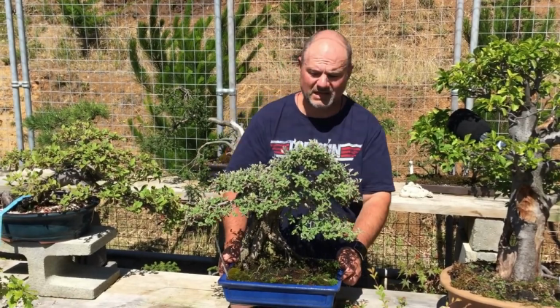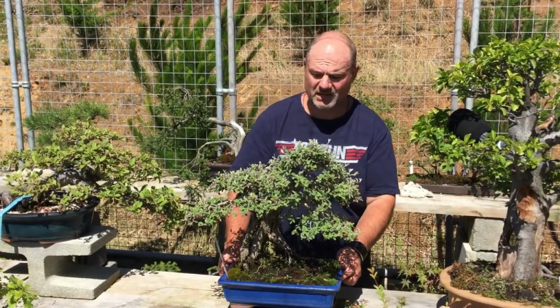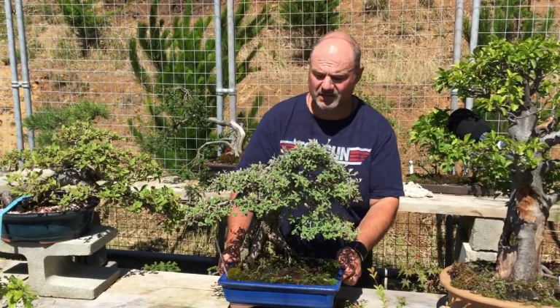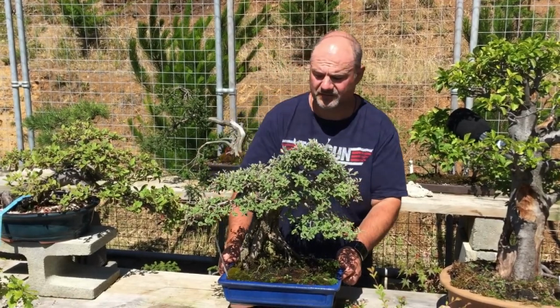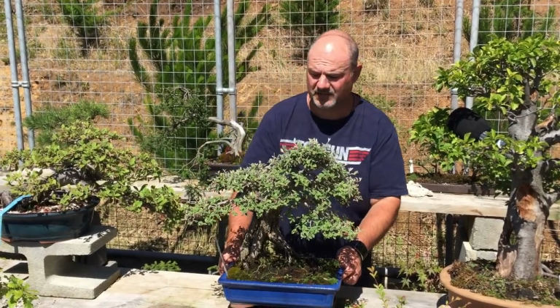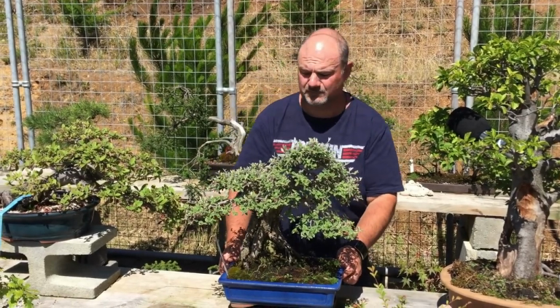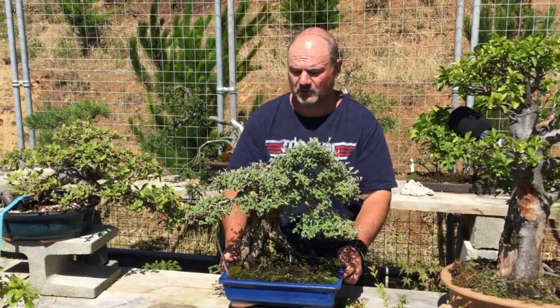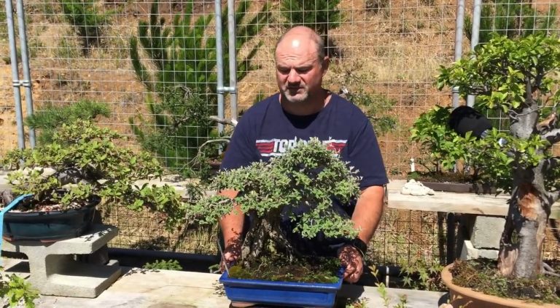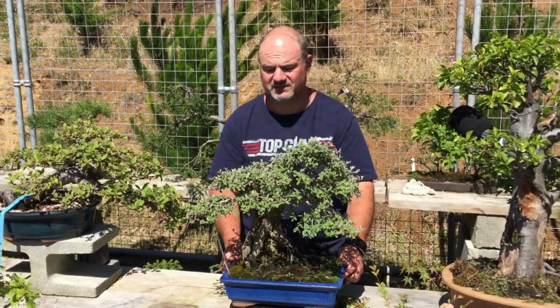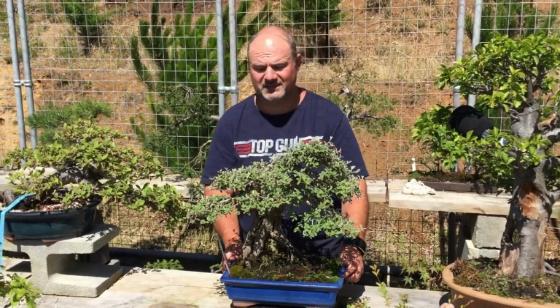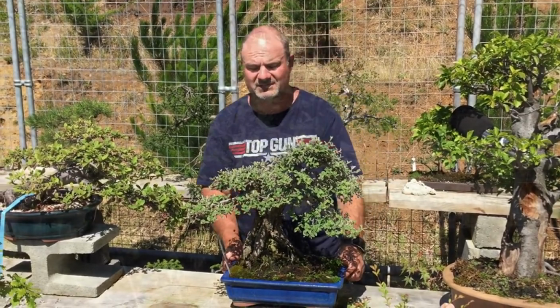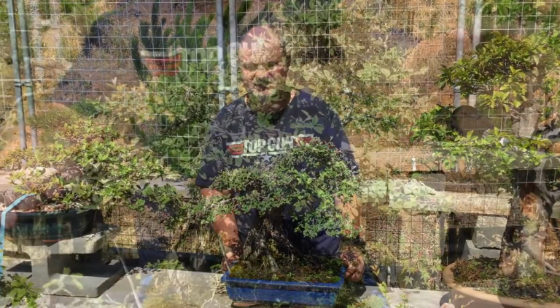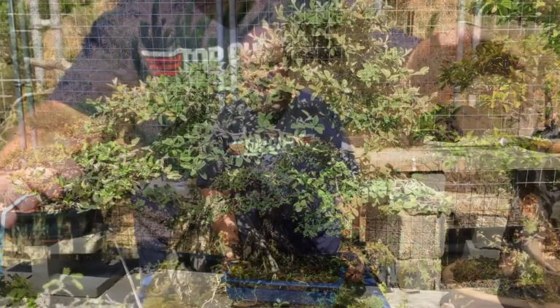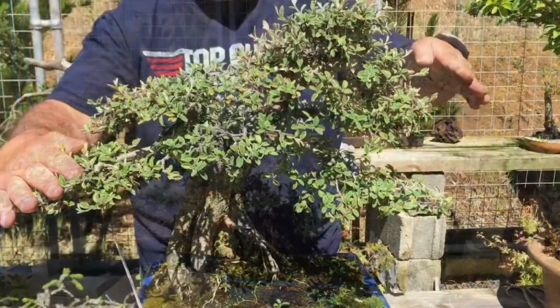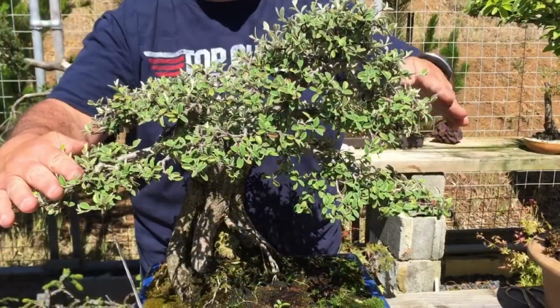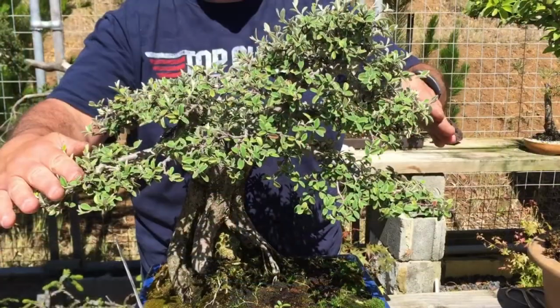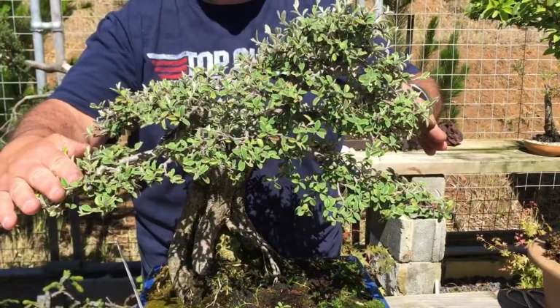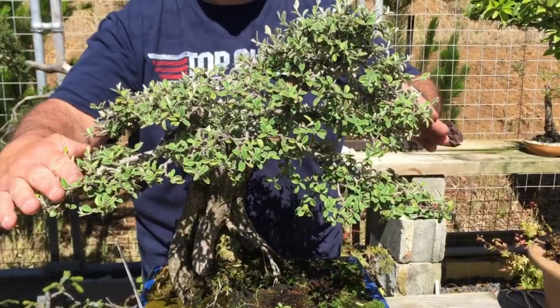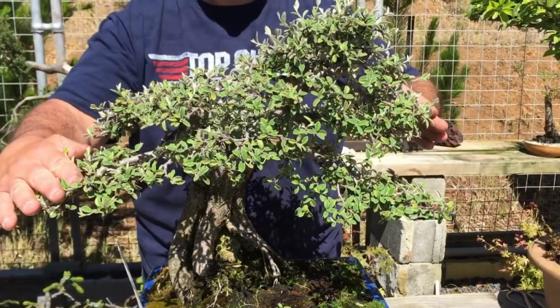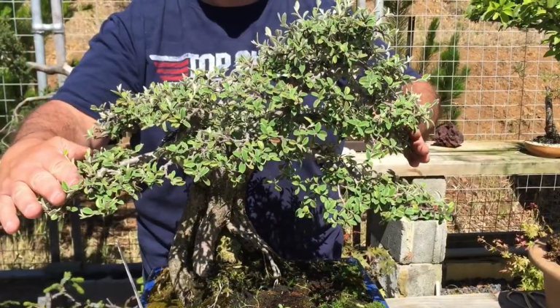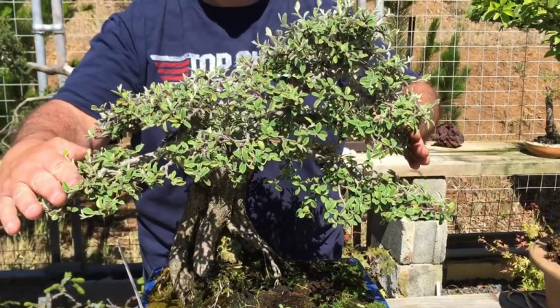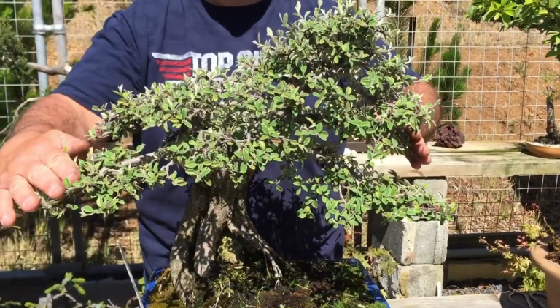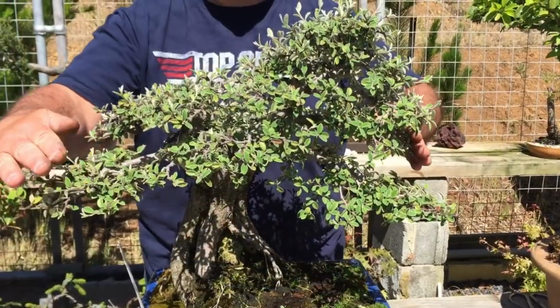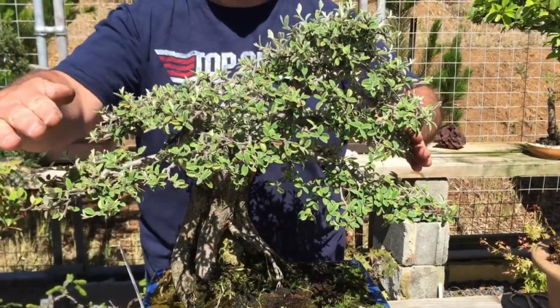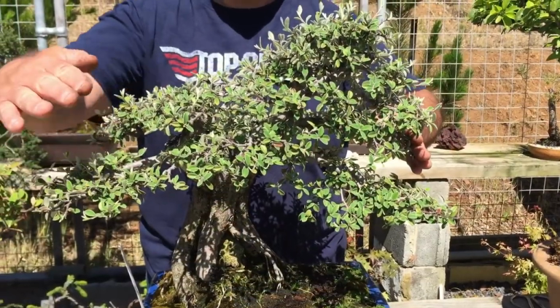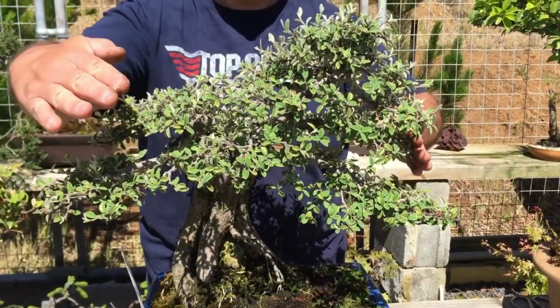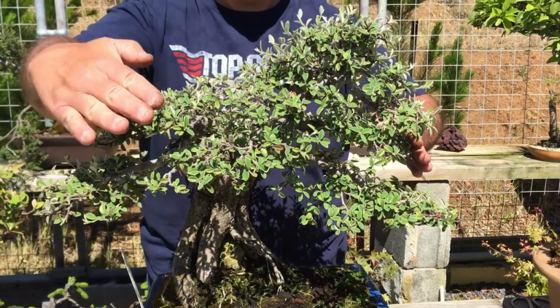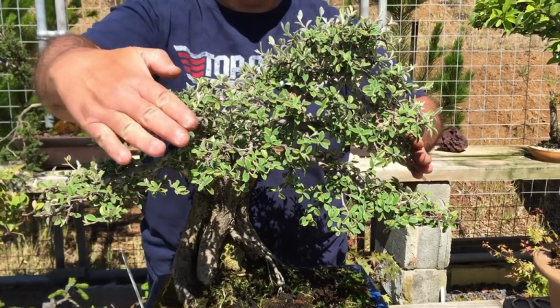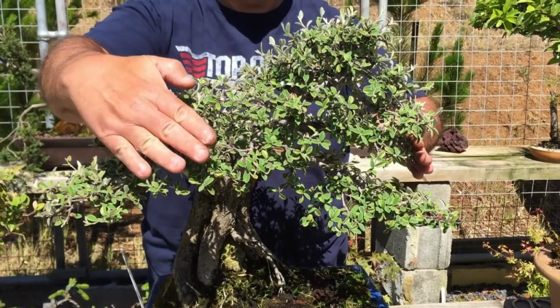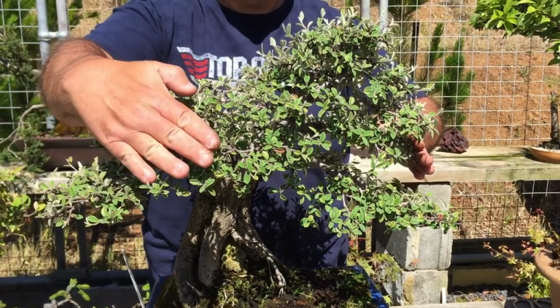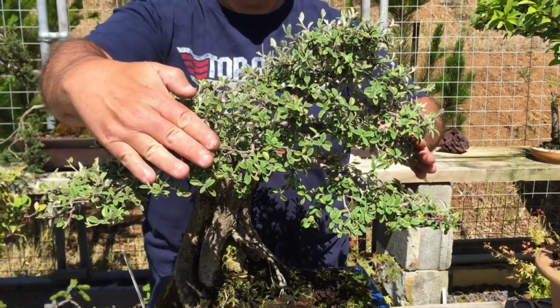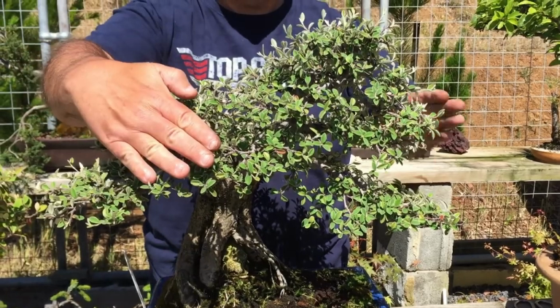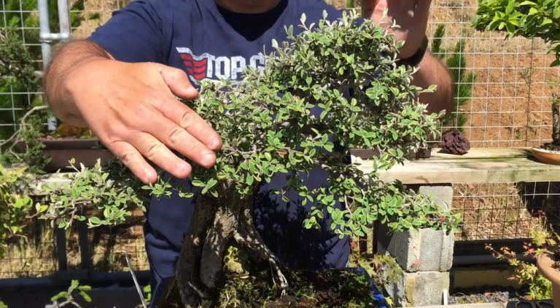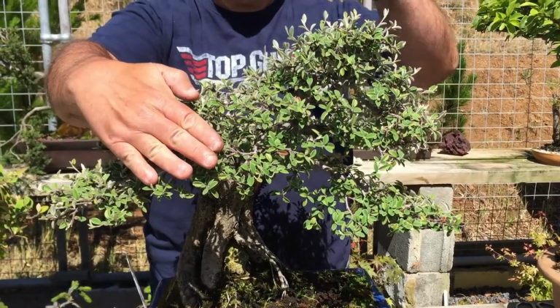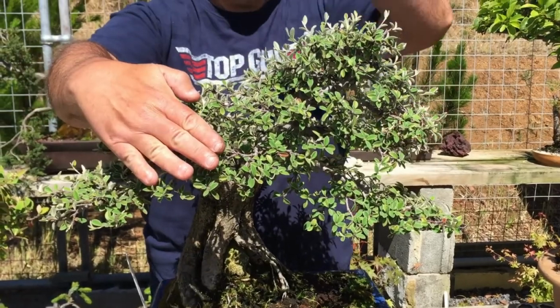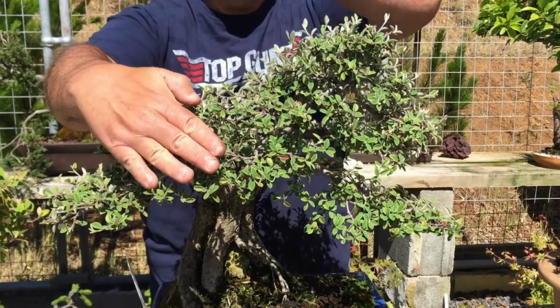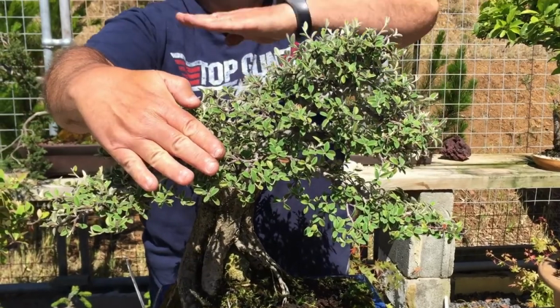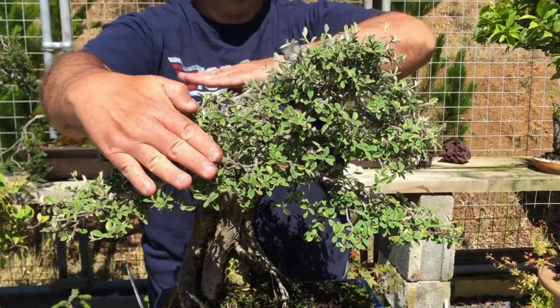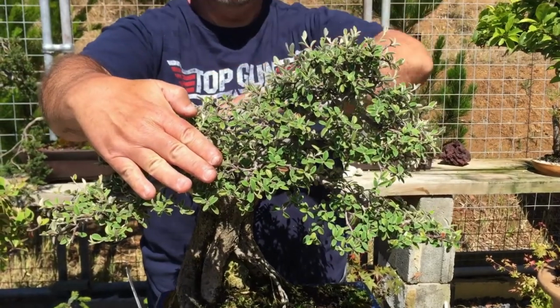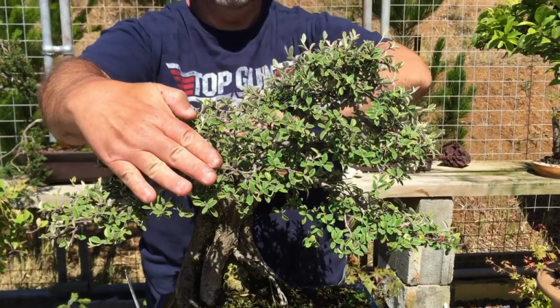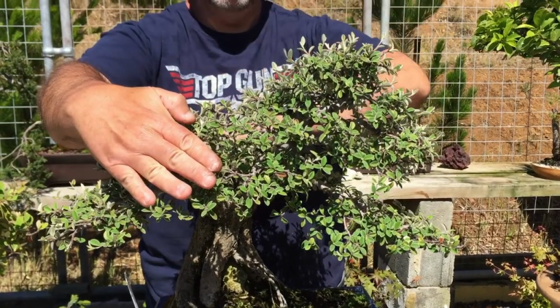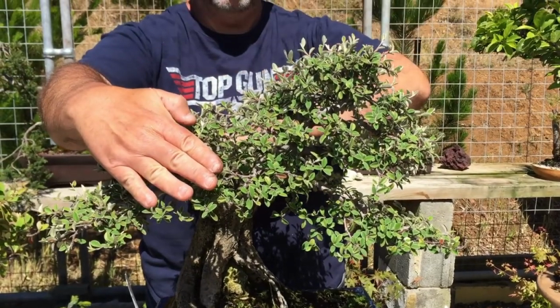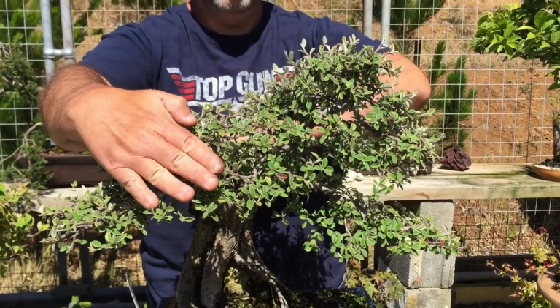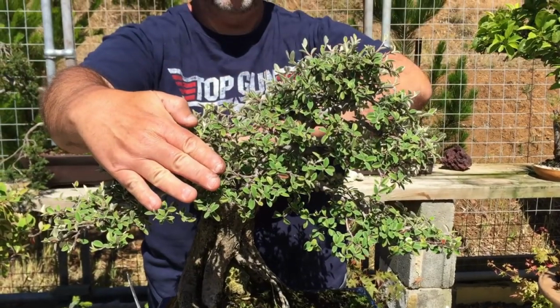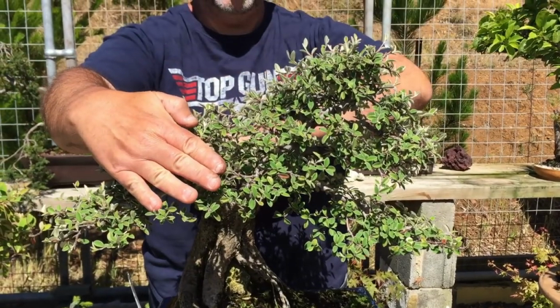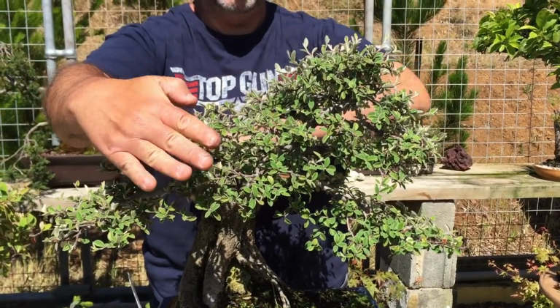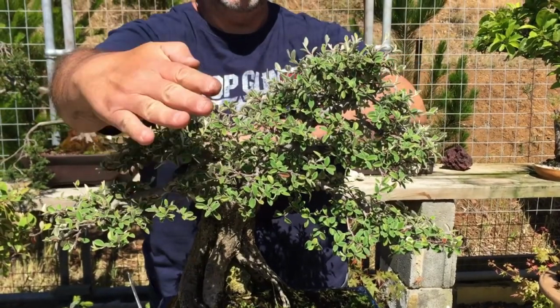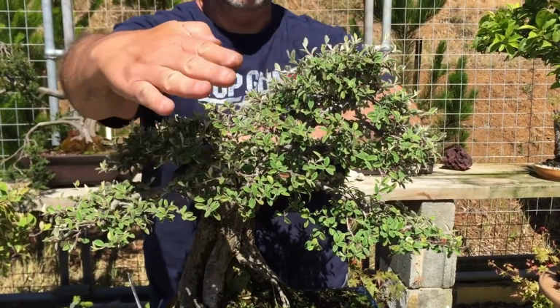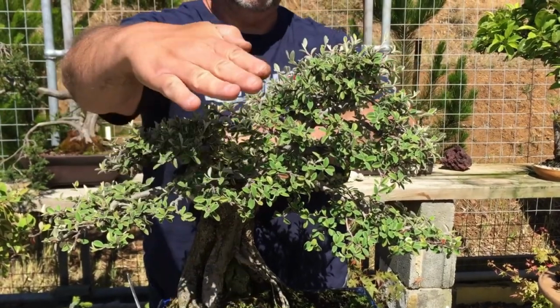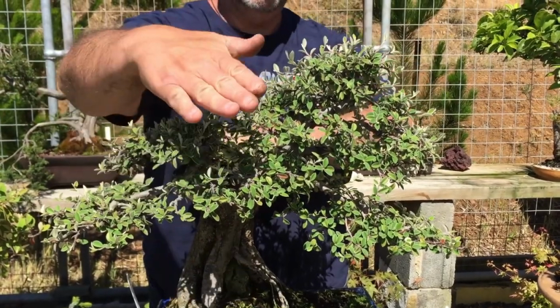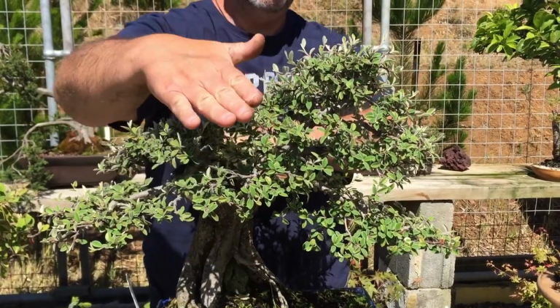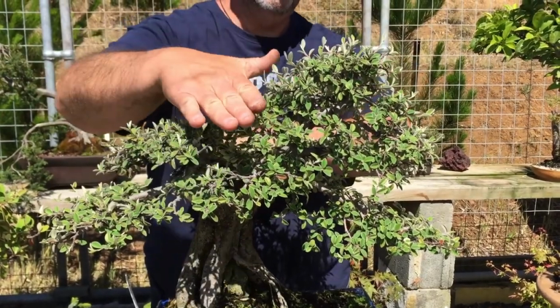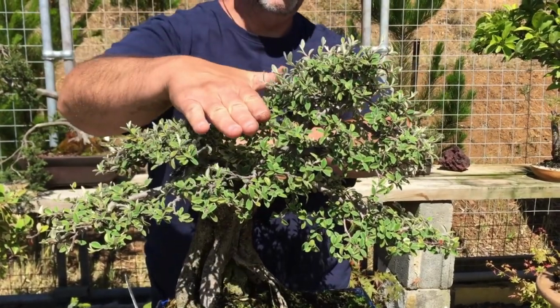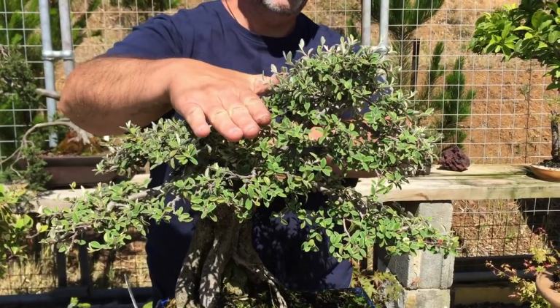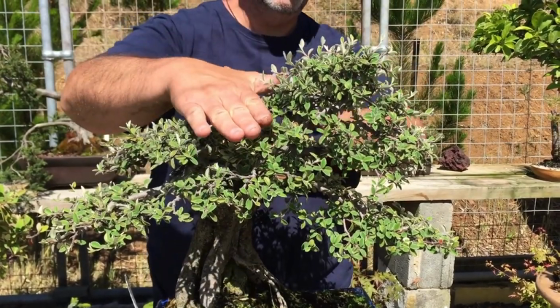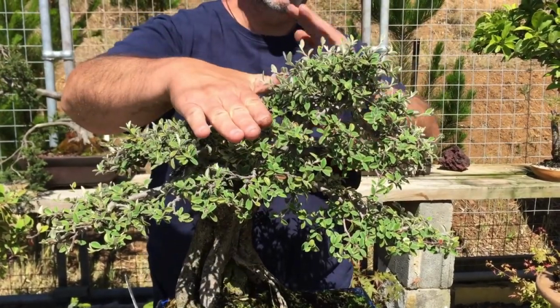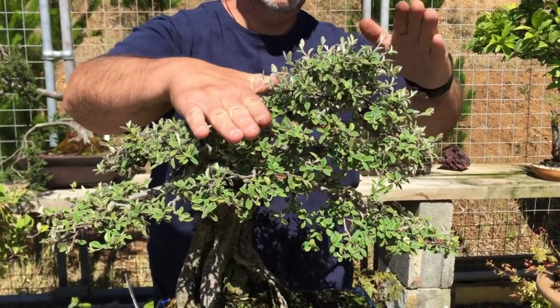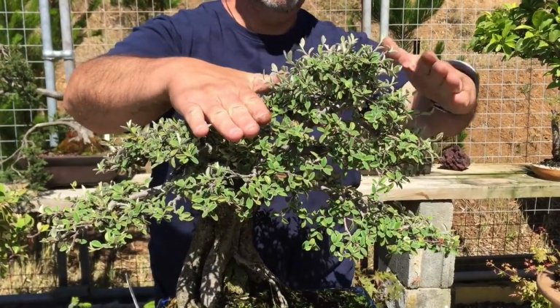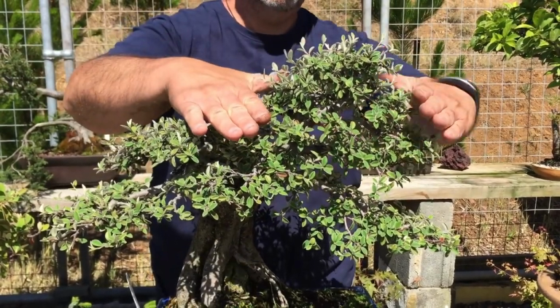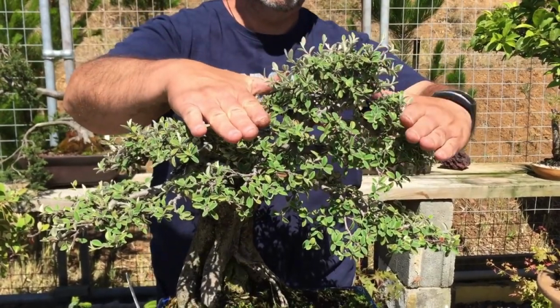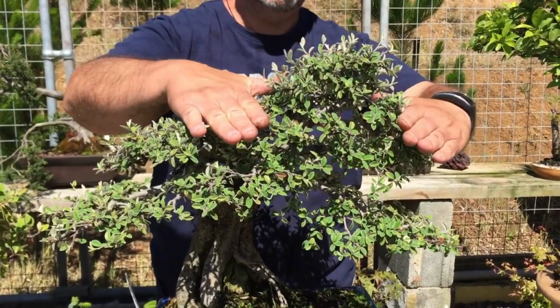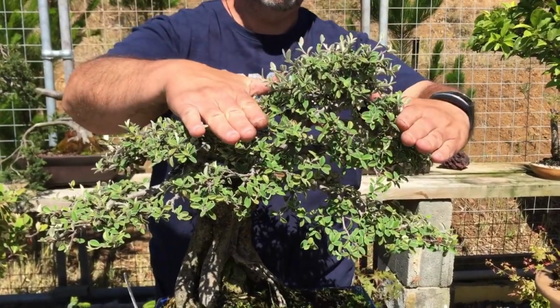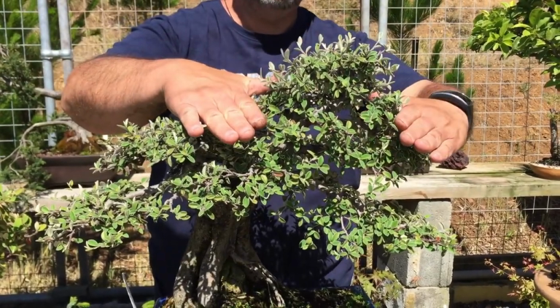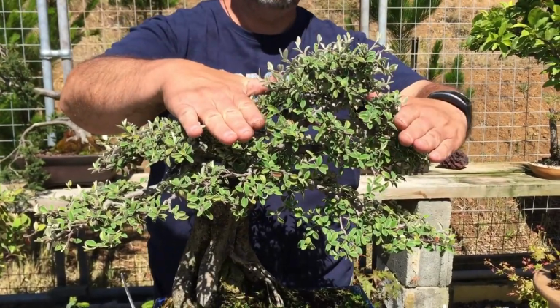The next box it ticks is branch placement — all the branches are placed in the right areas.